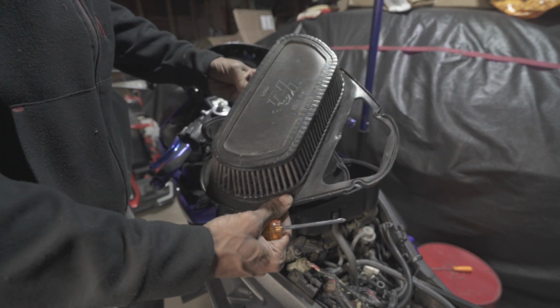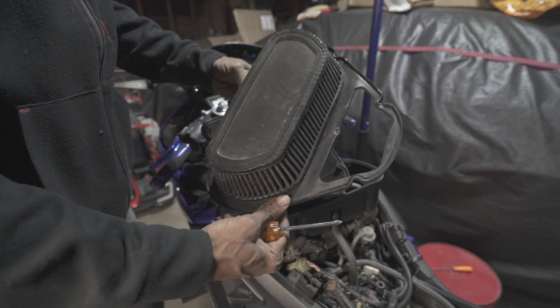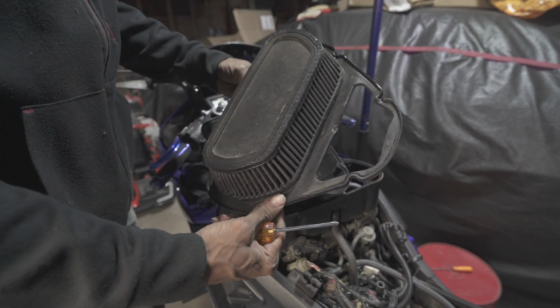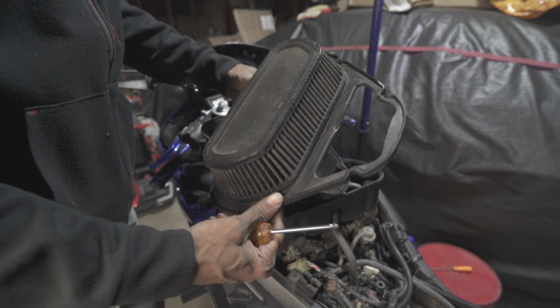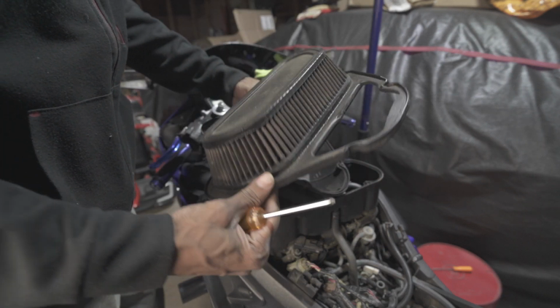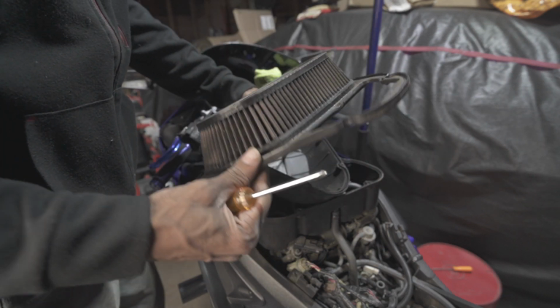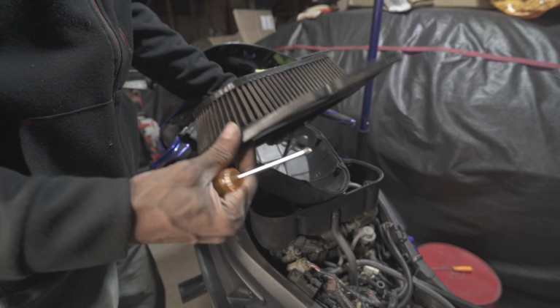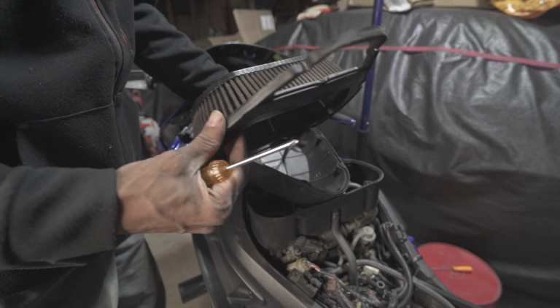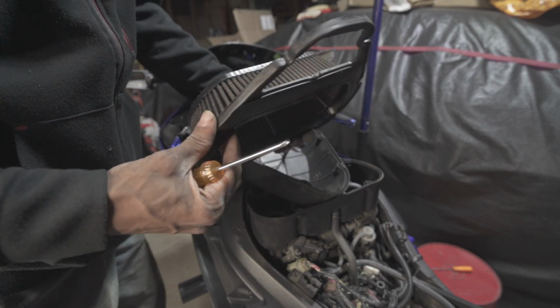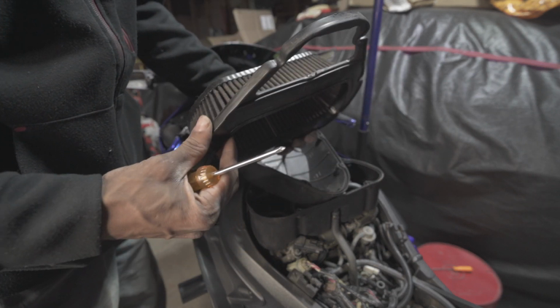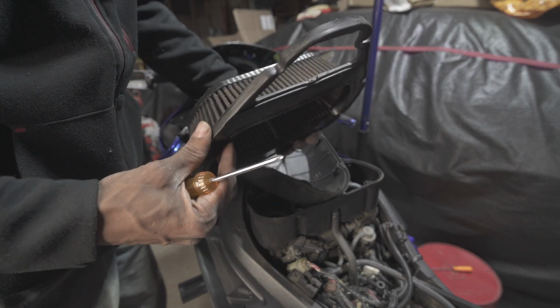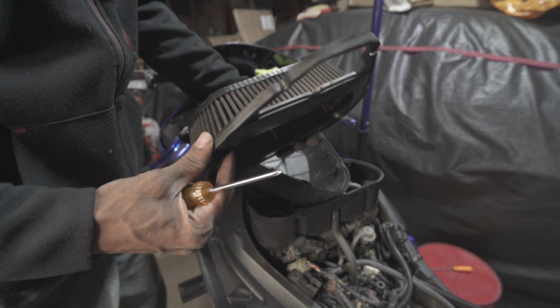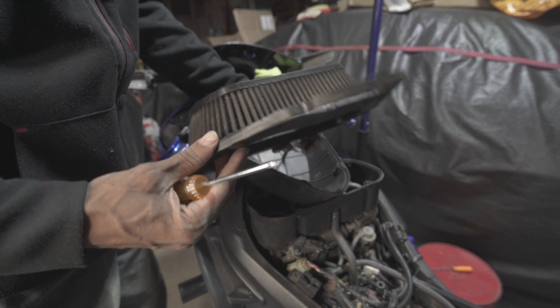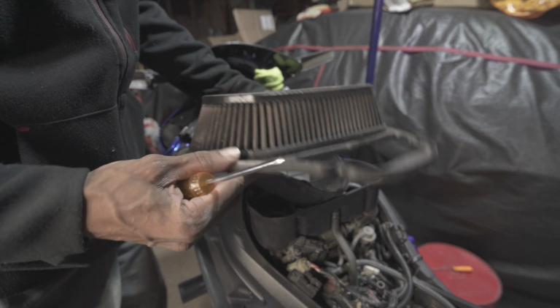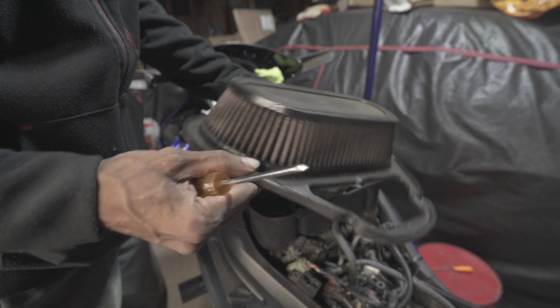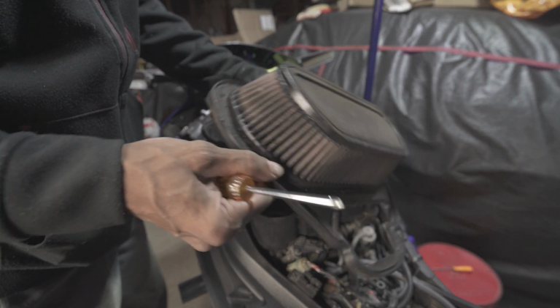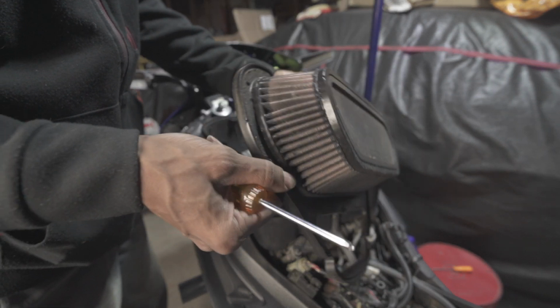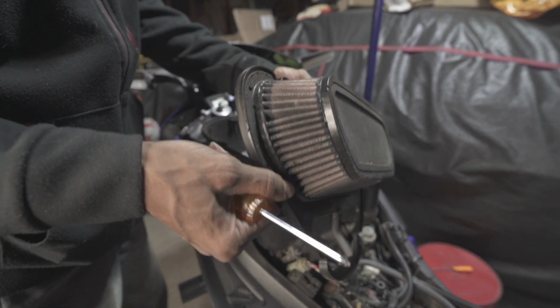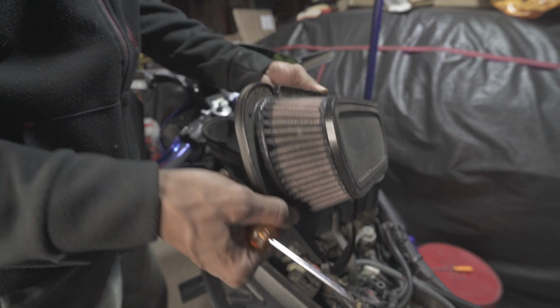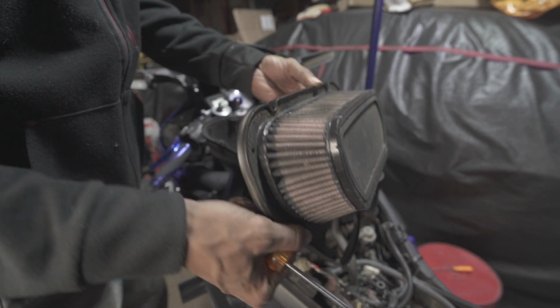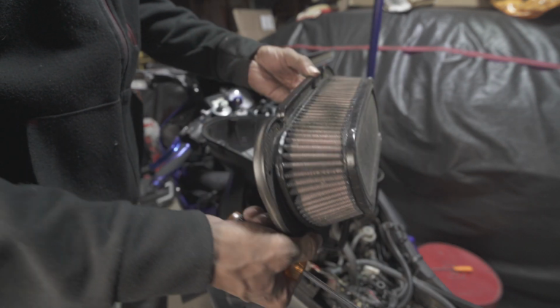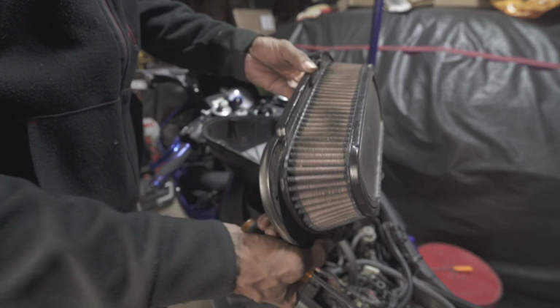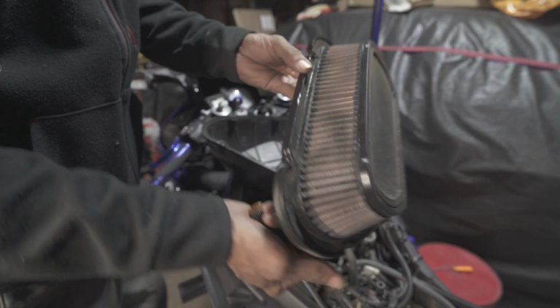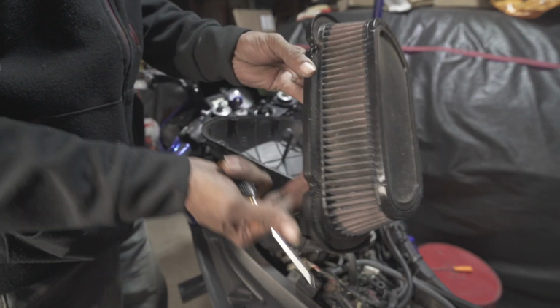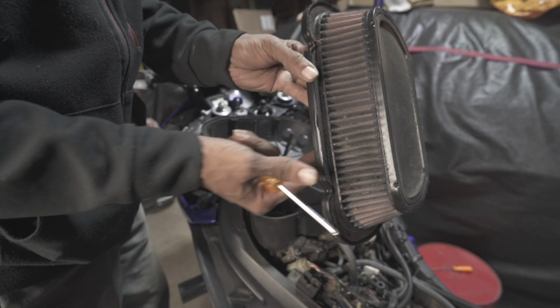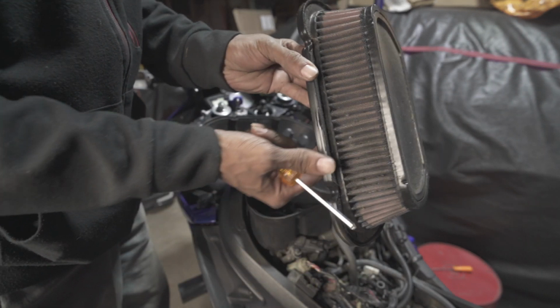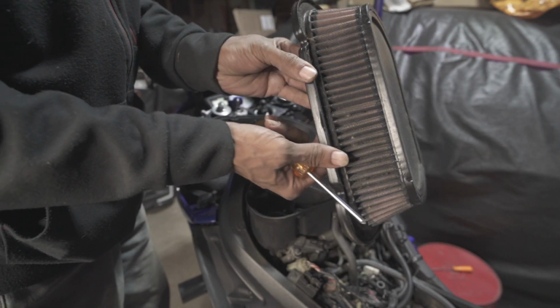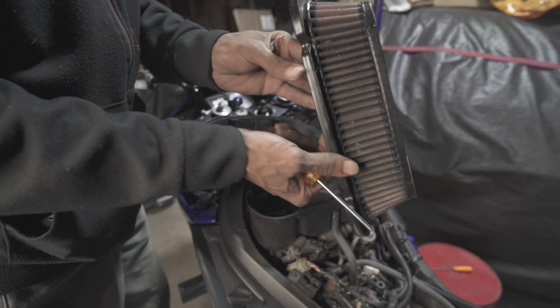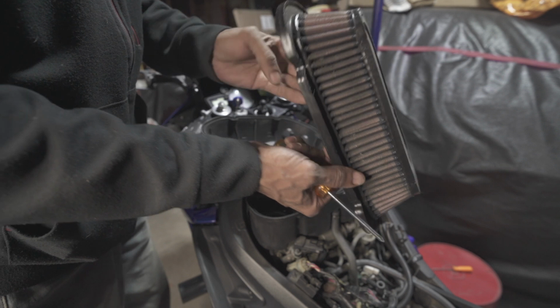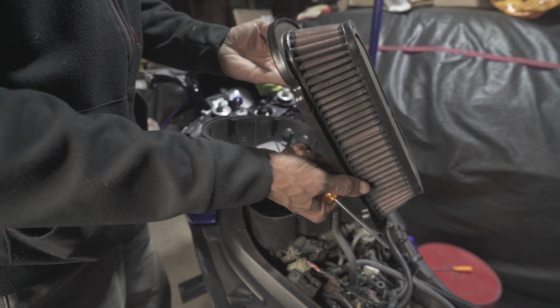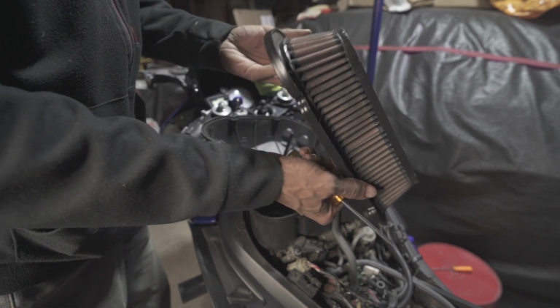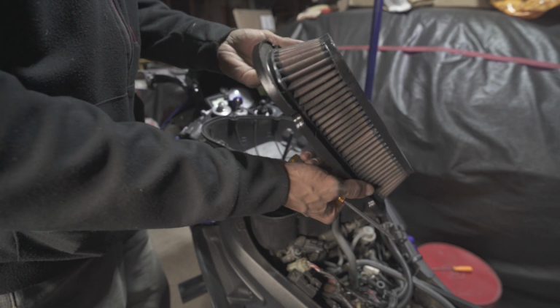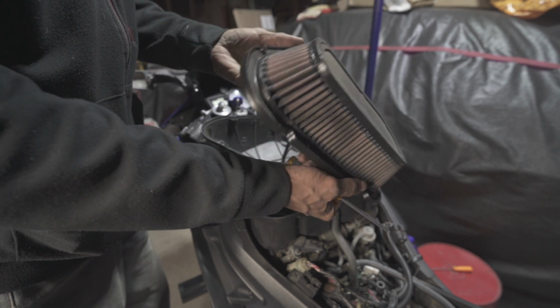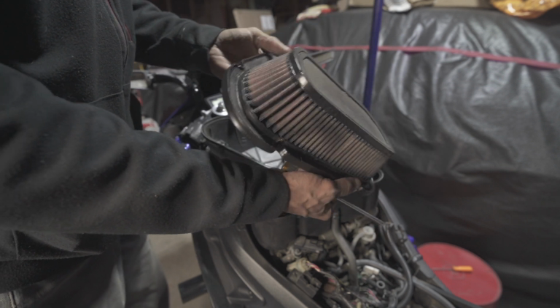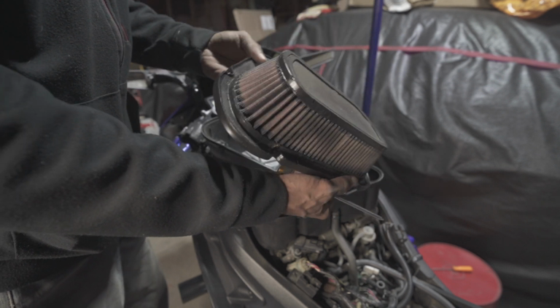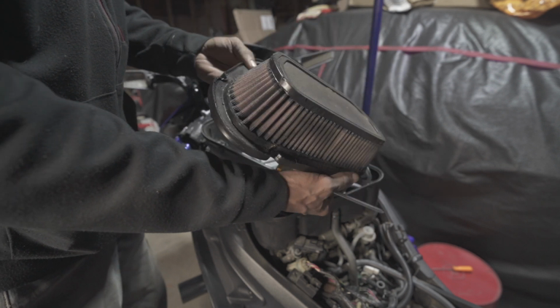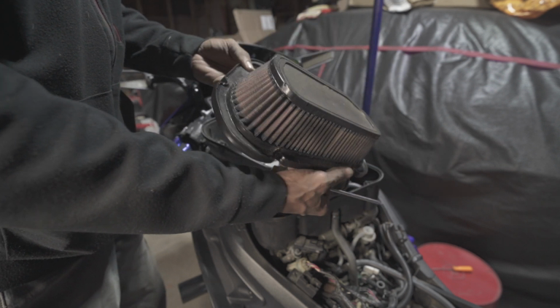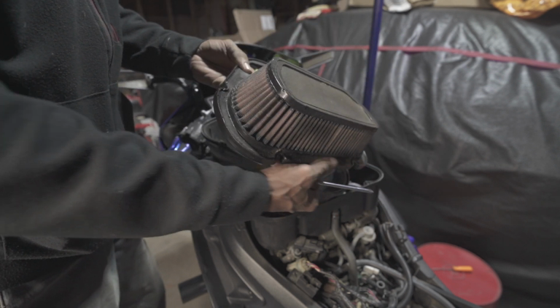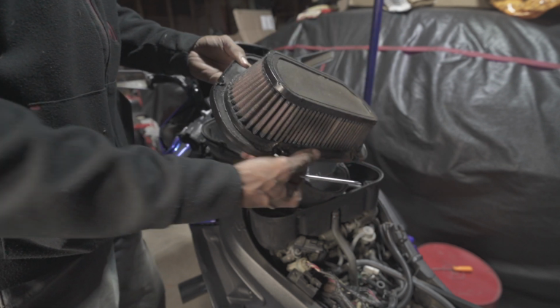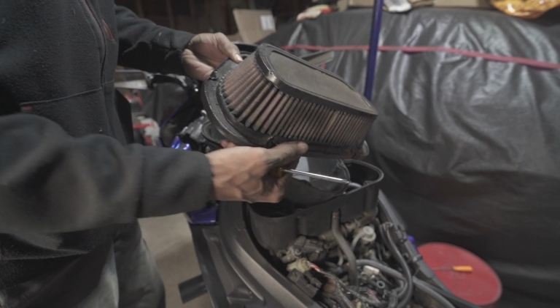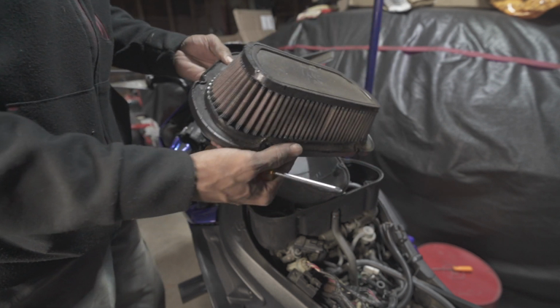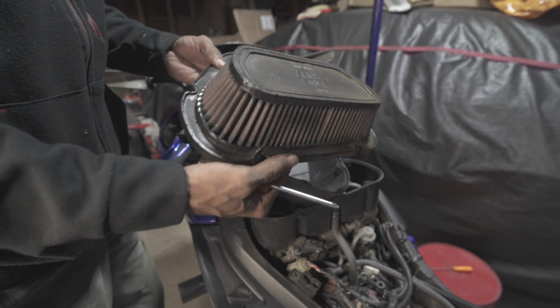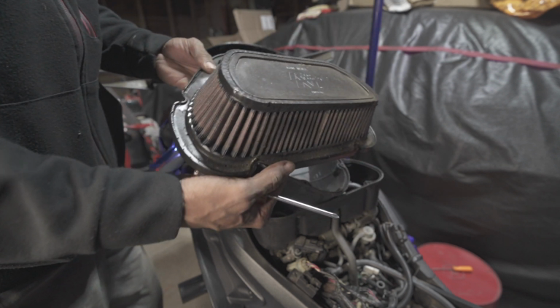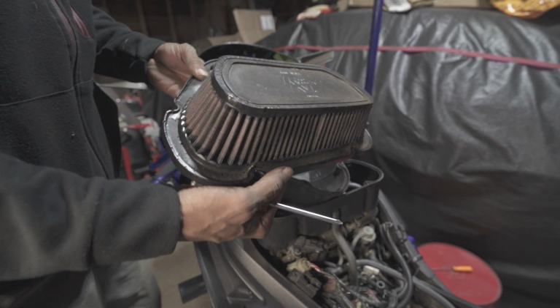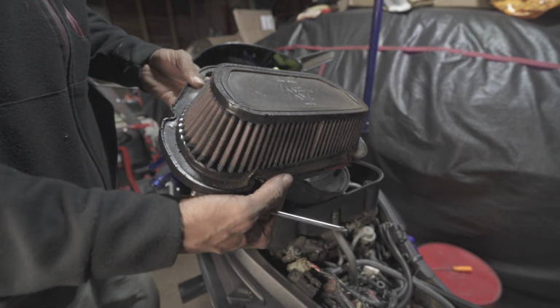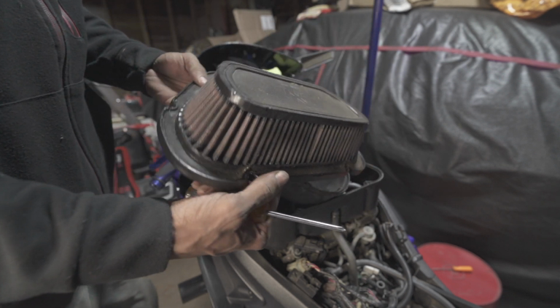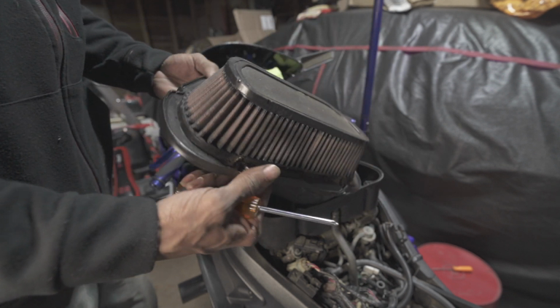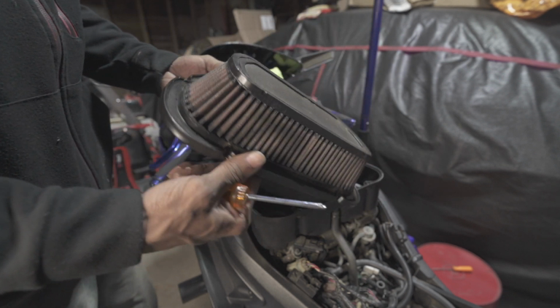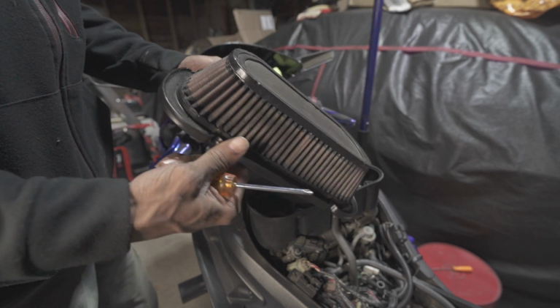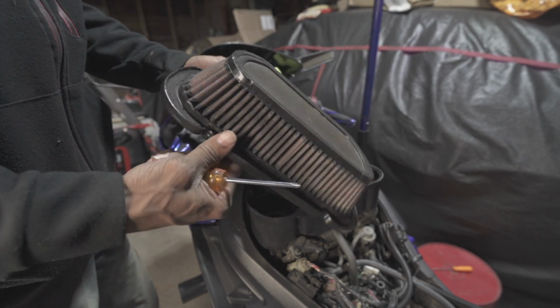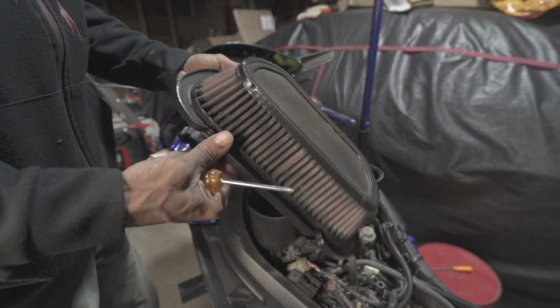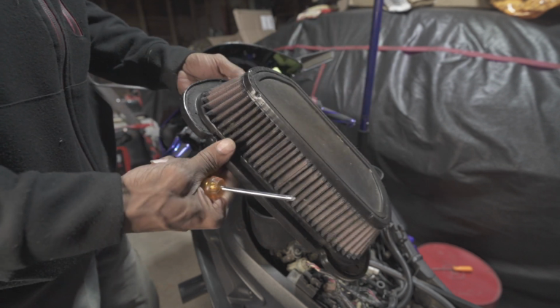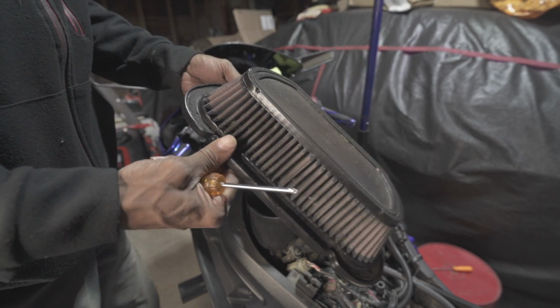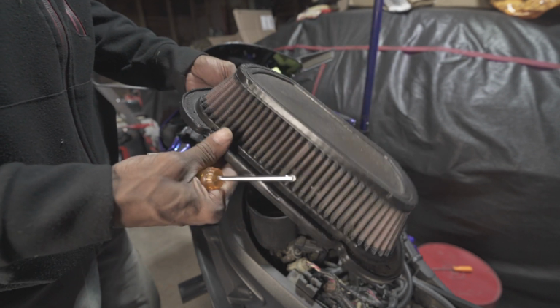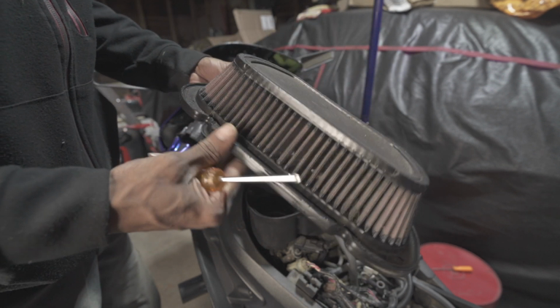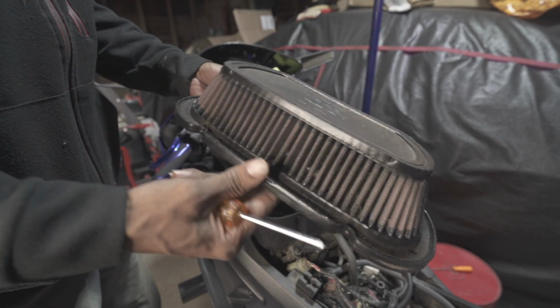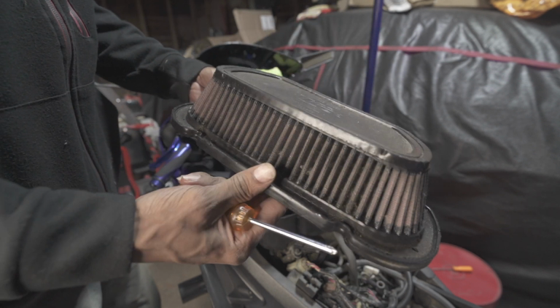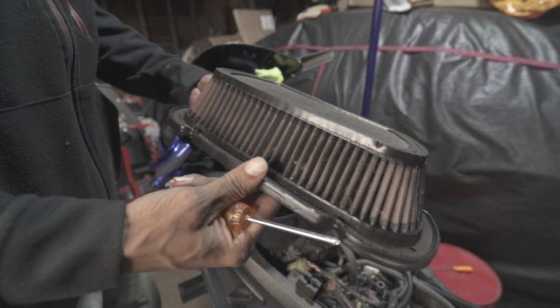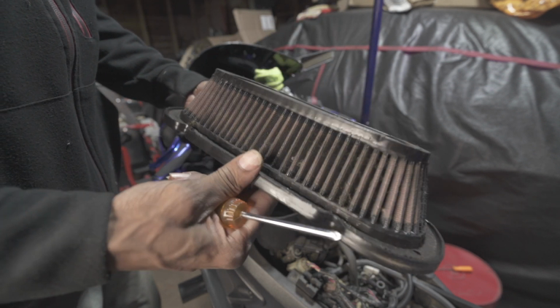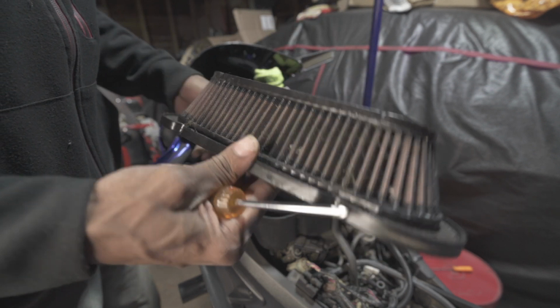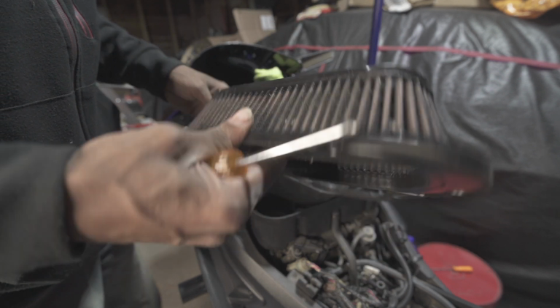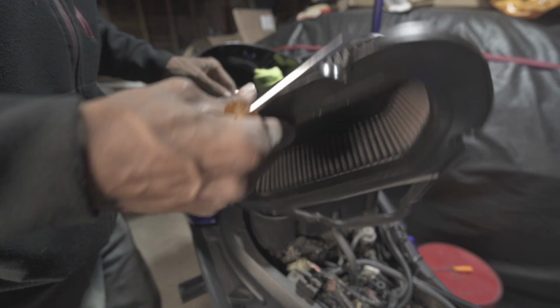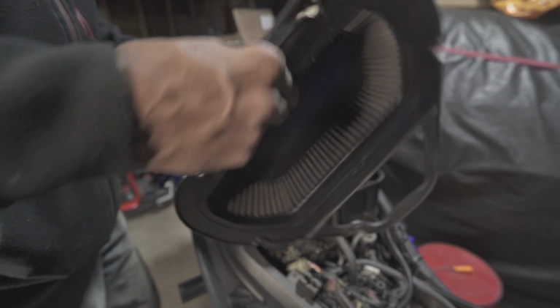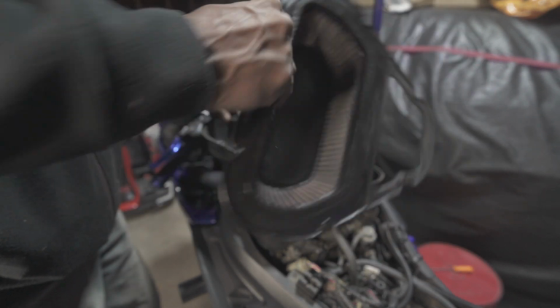Air filter's looking good. I actually cleaned it when I first got the bike and it's still good.